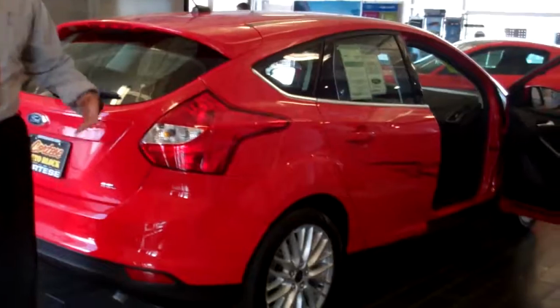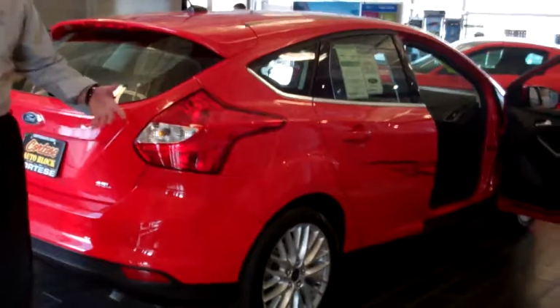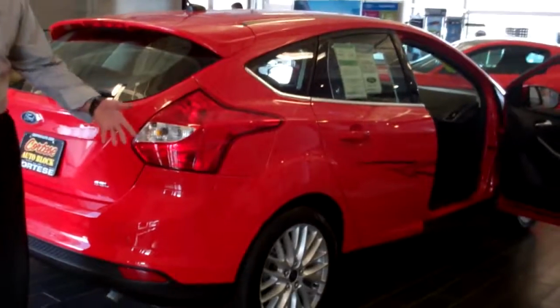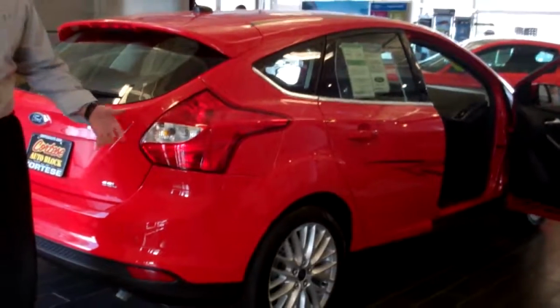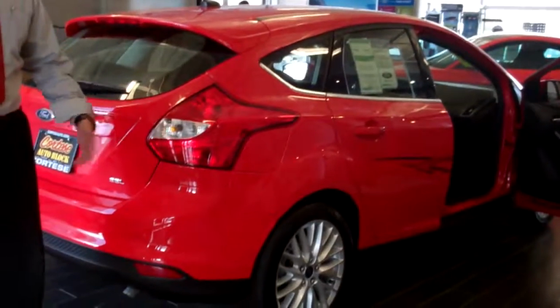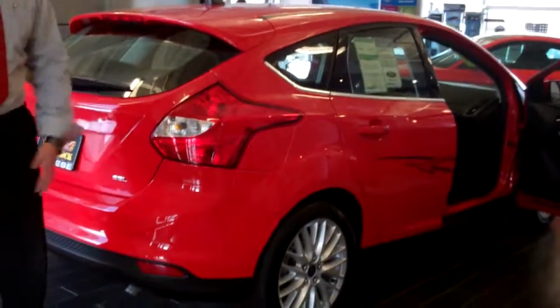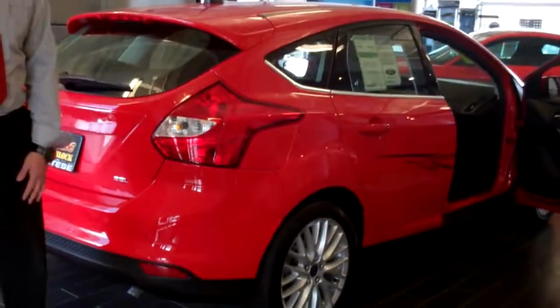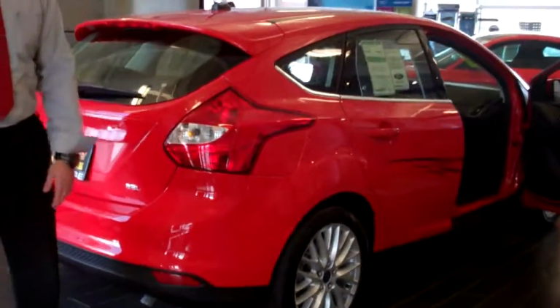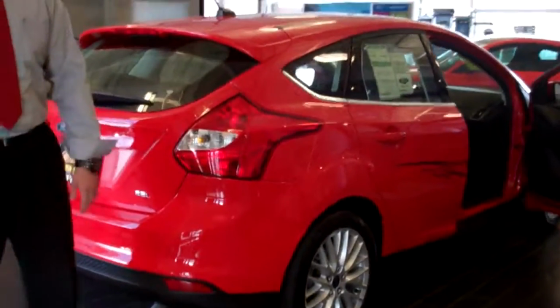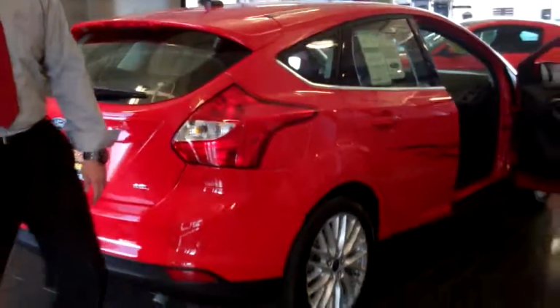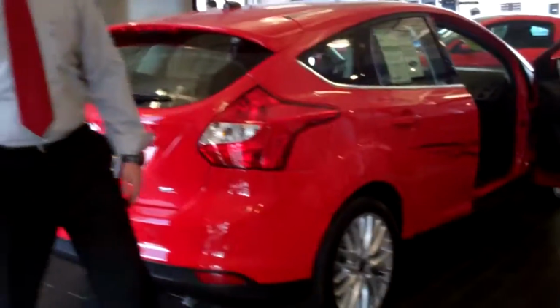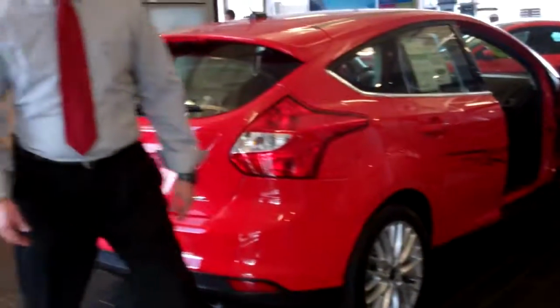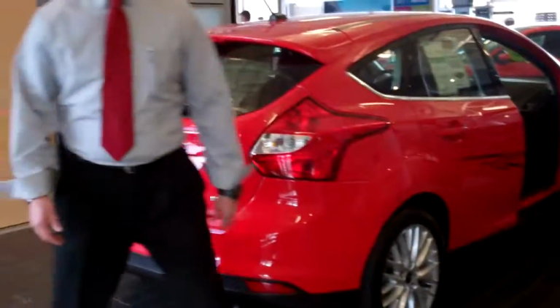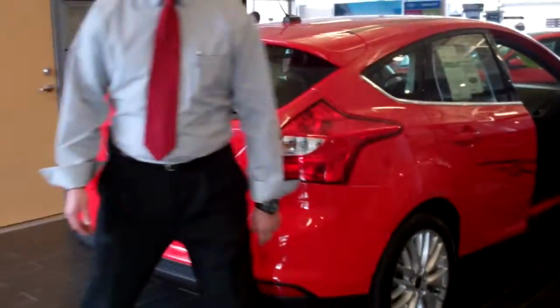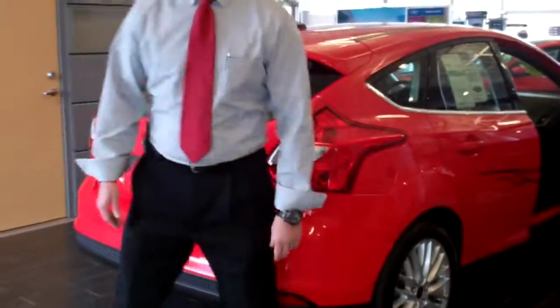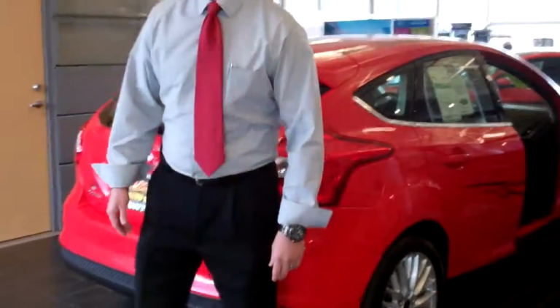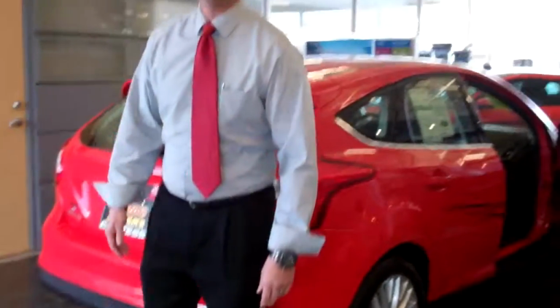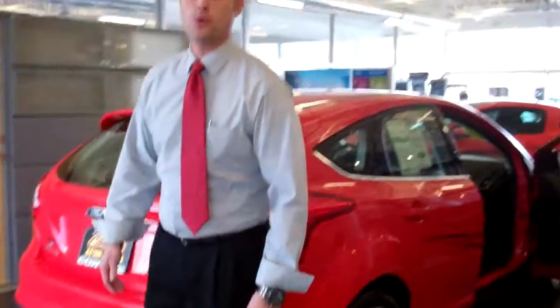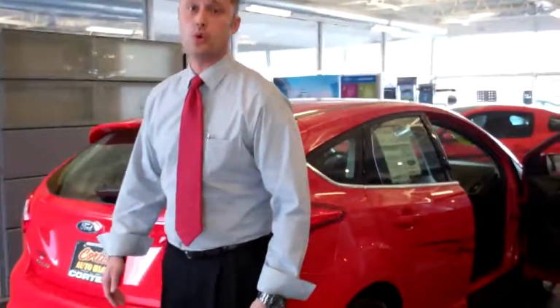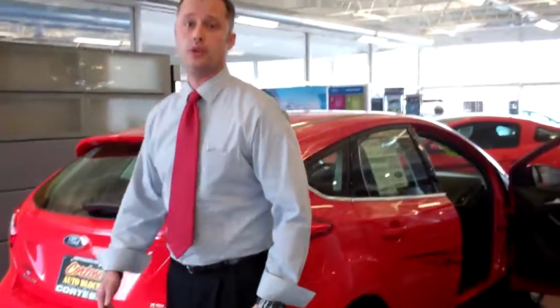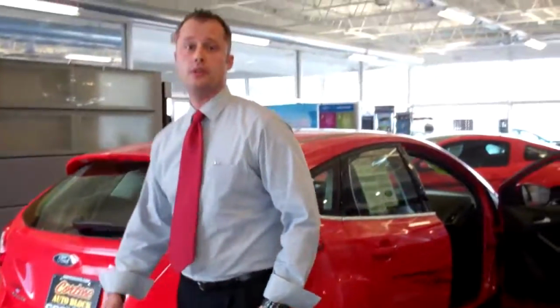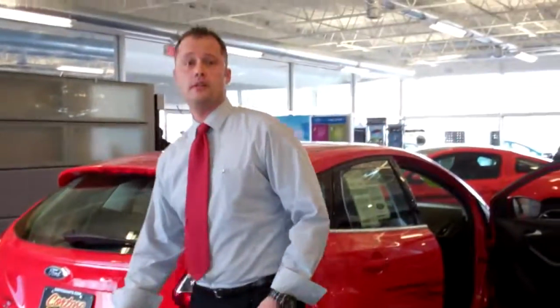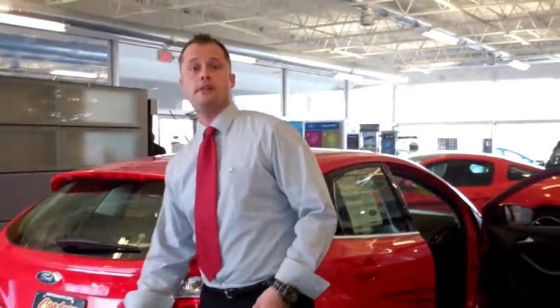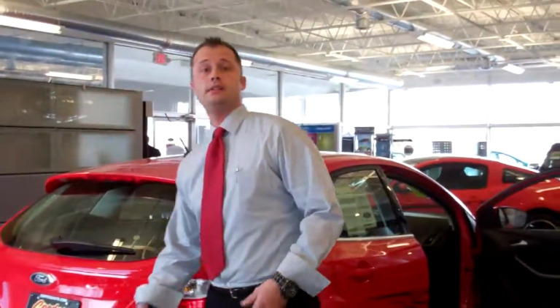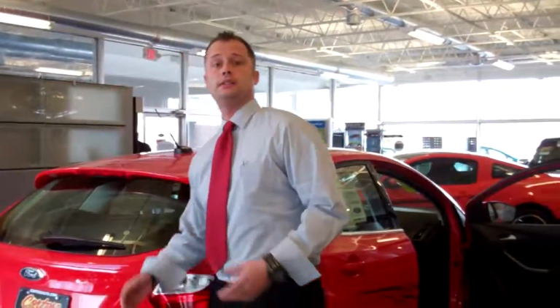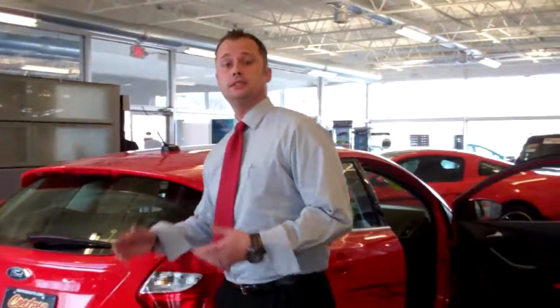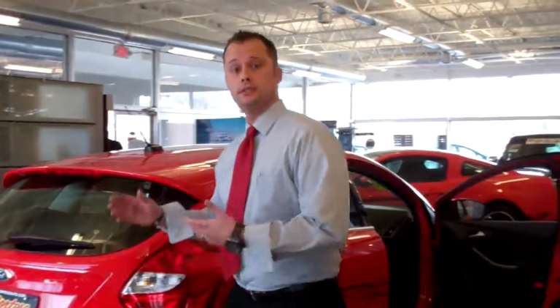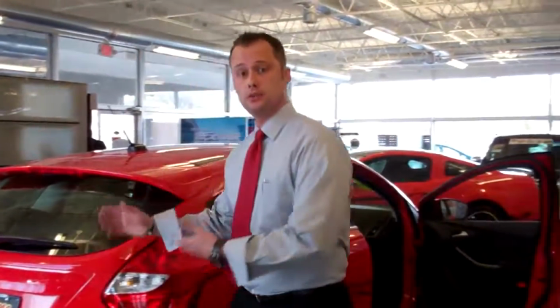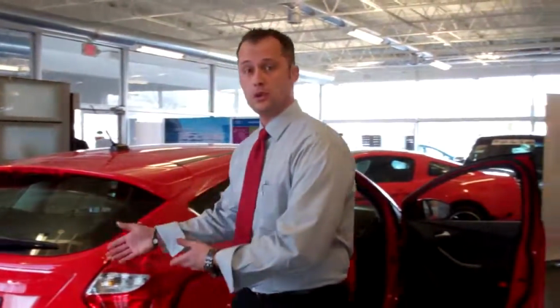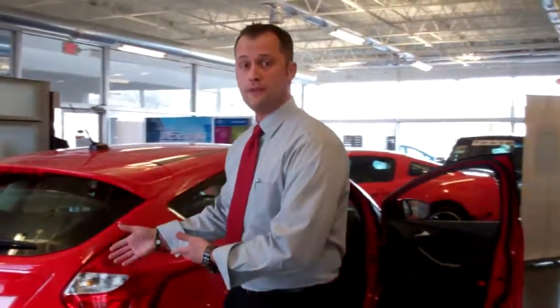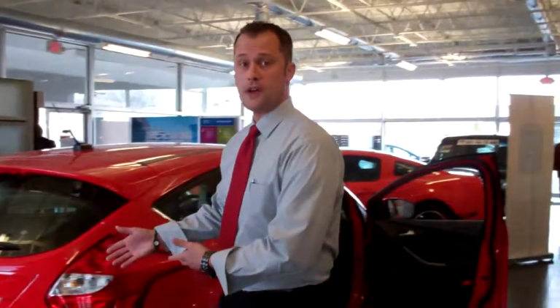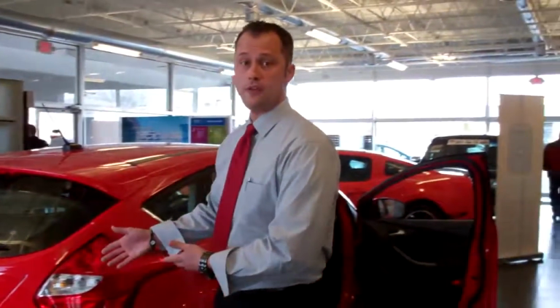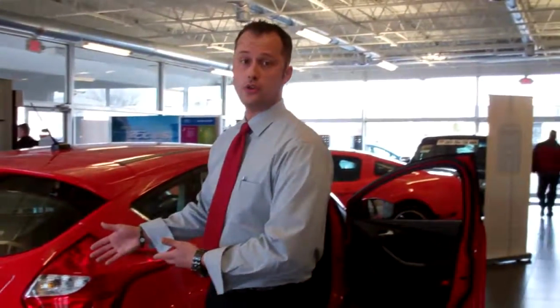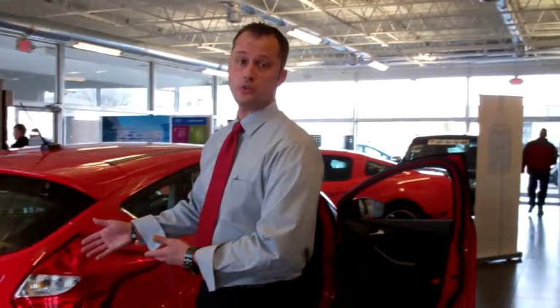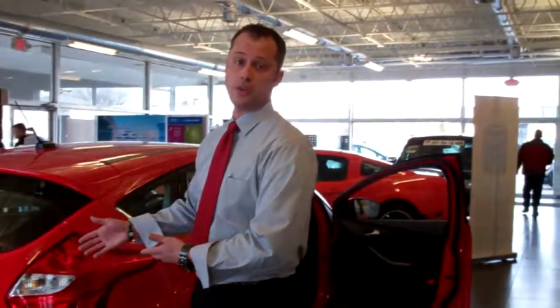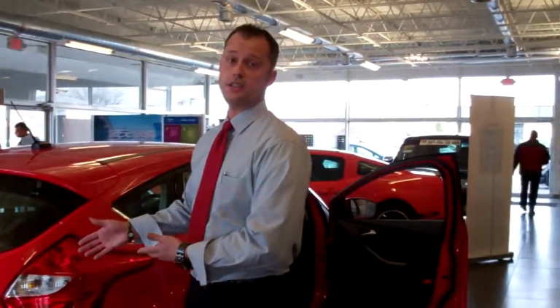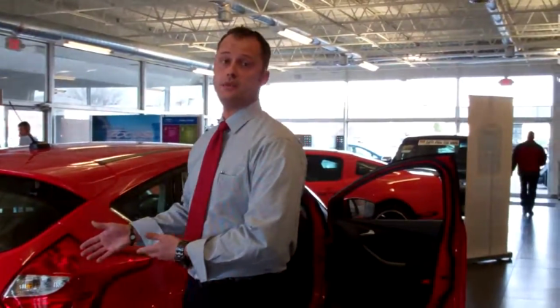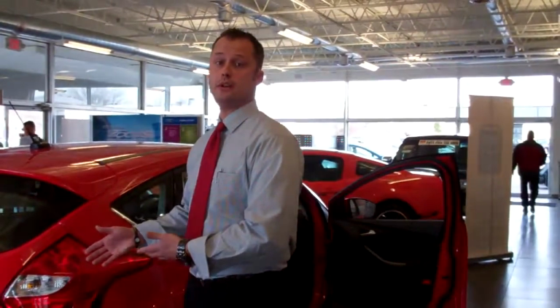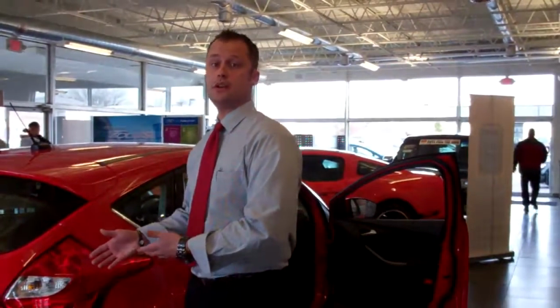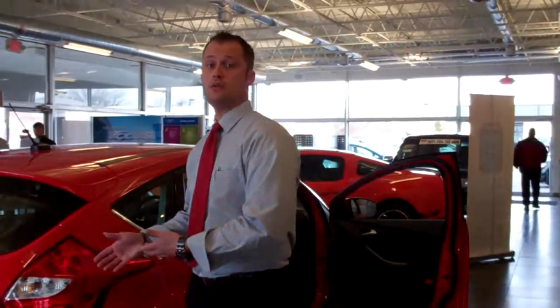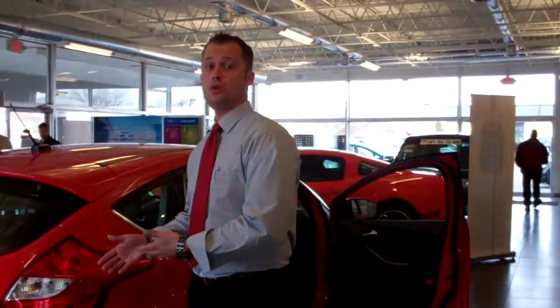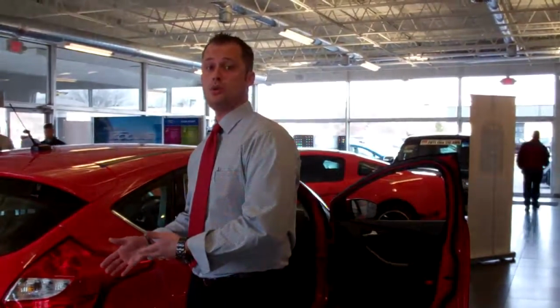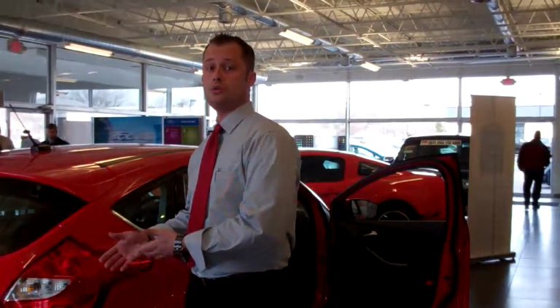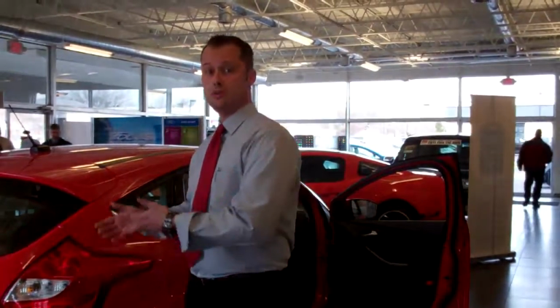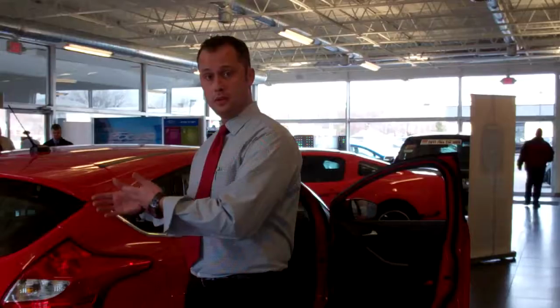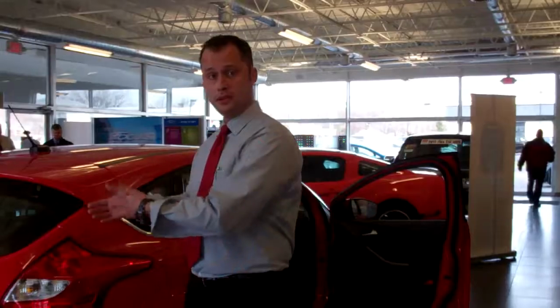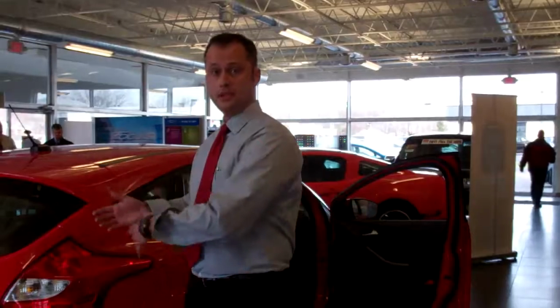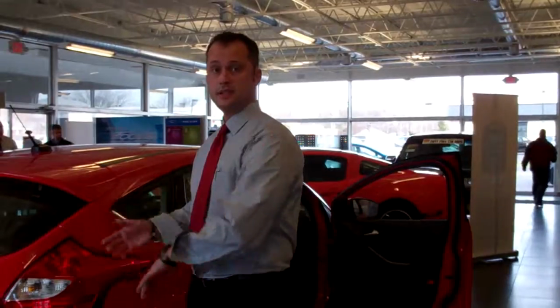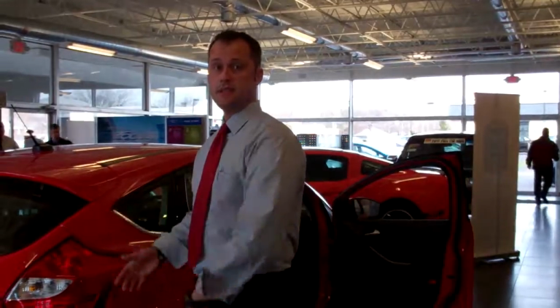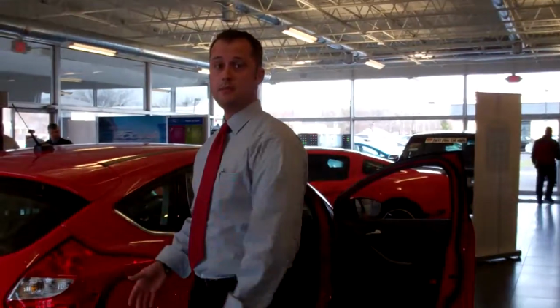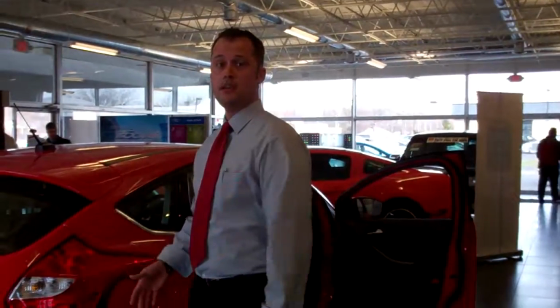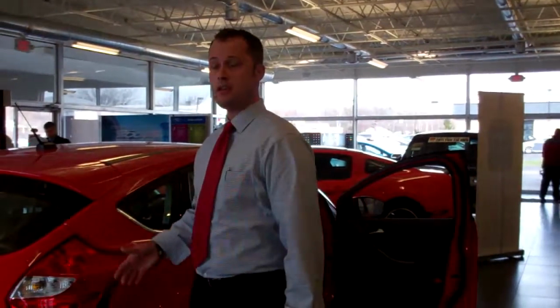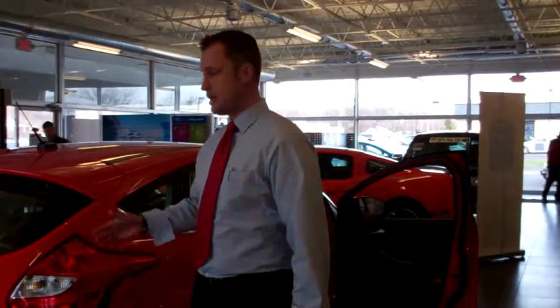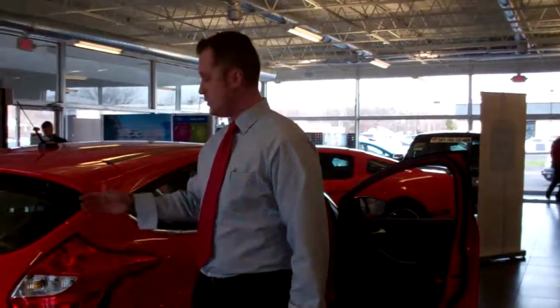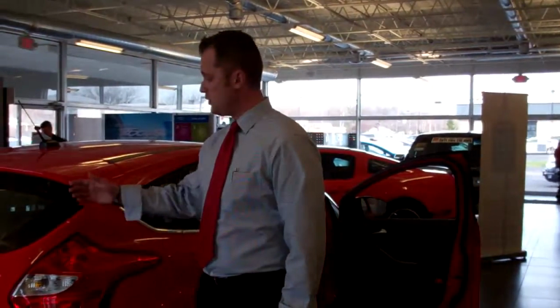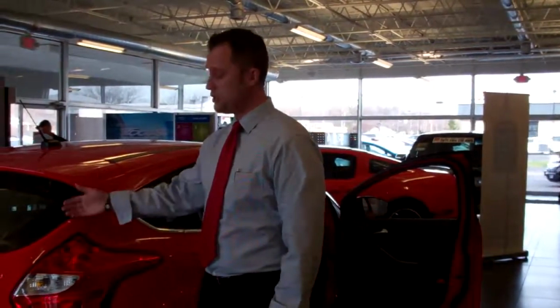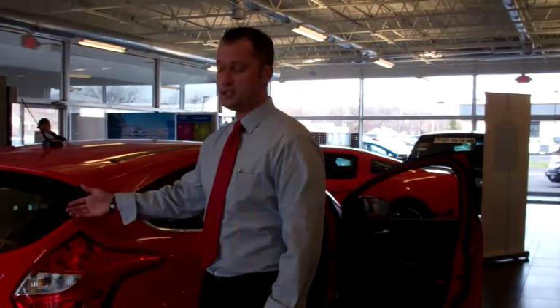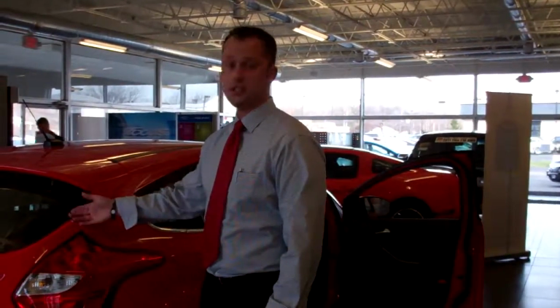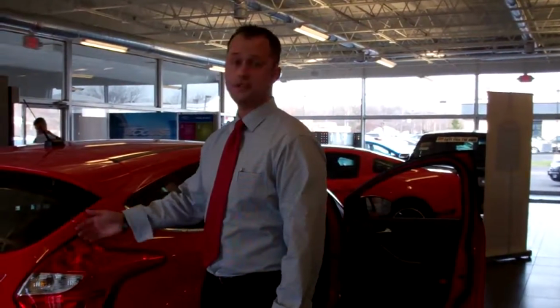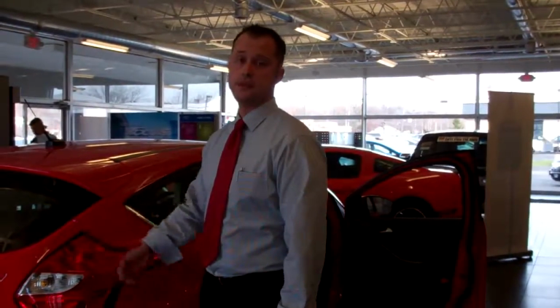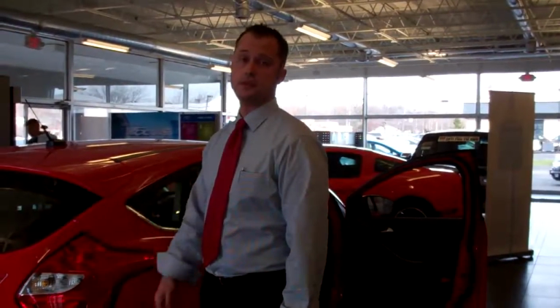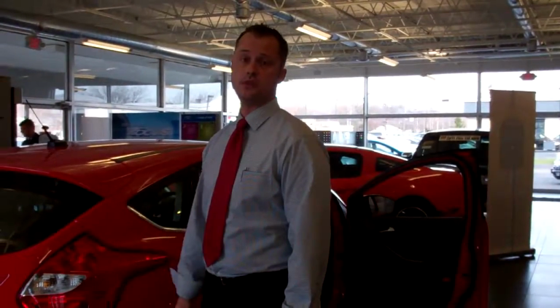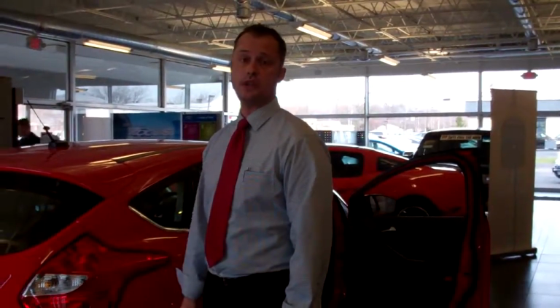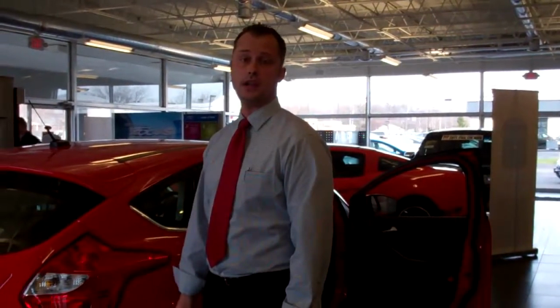Come on down to Cortese Ford, 2500 West Henrietta Road — see me, and we'll get you in this vehicle today.